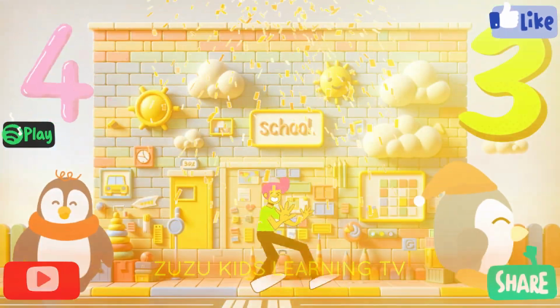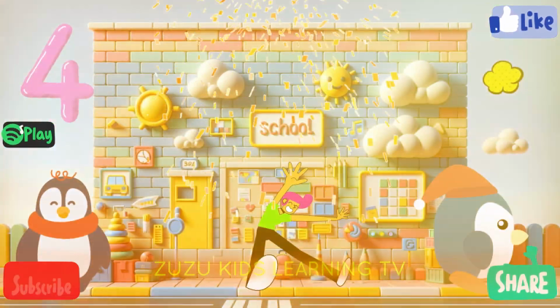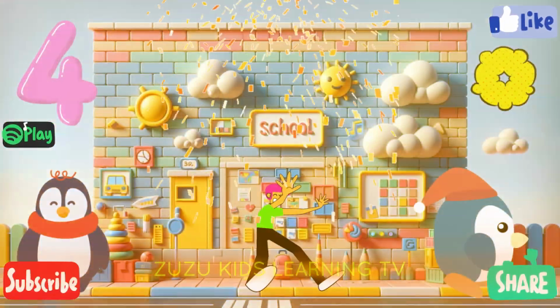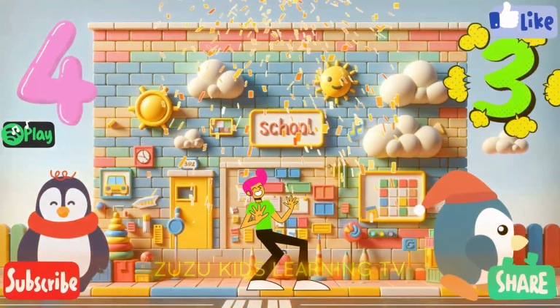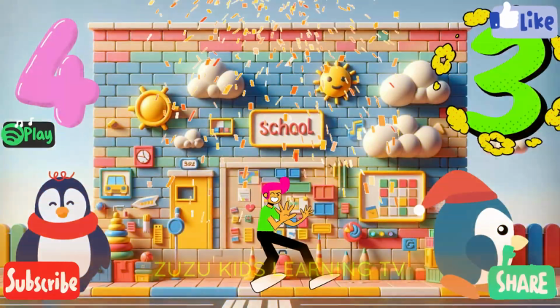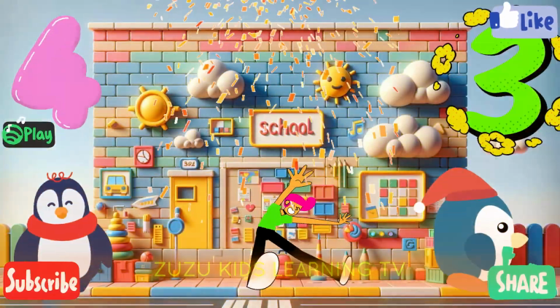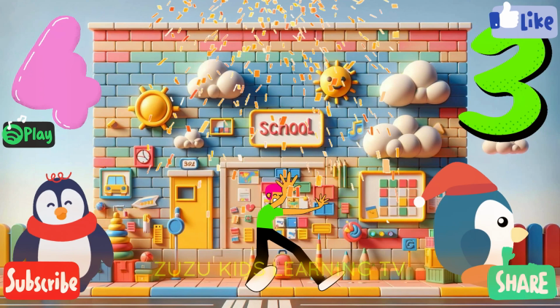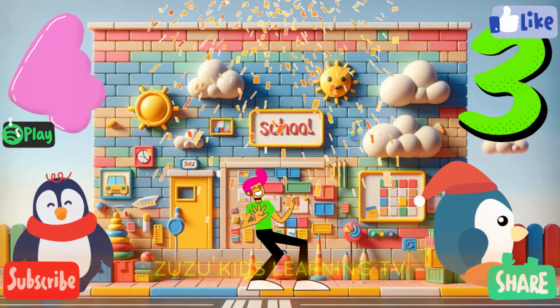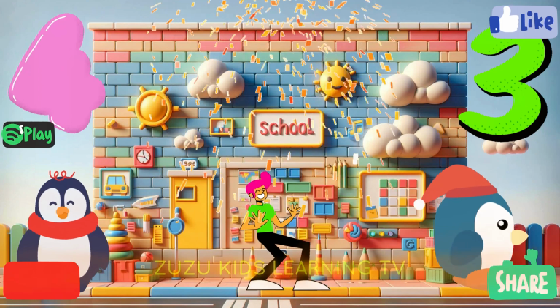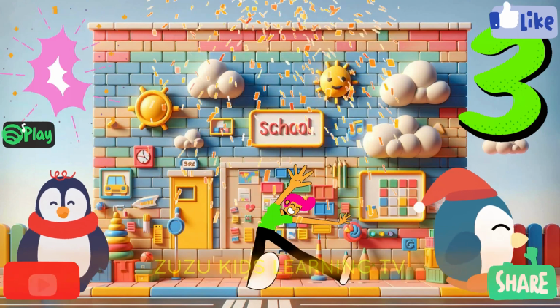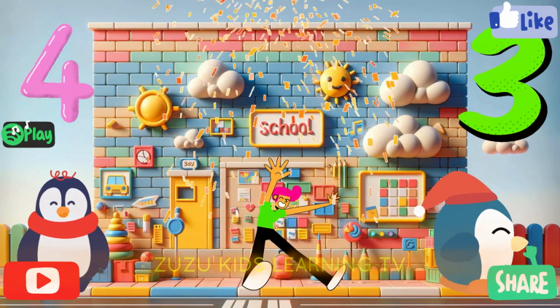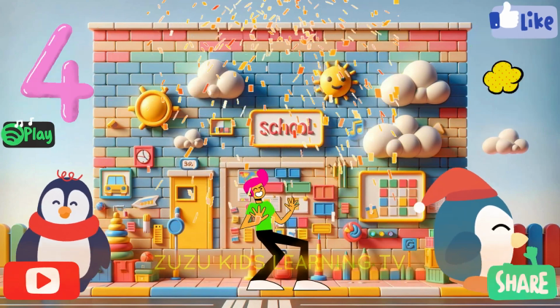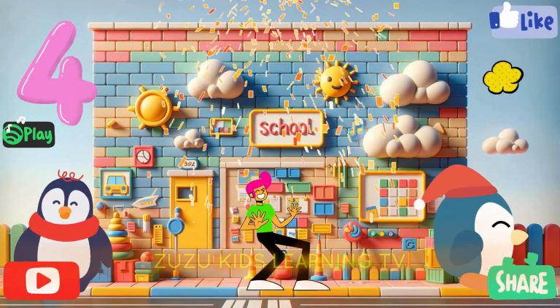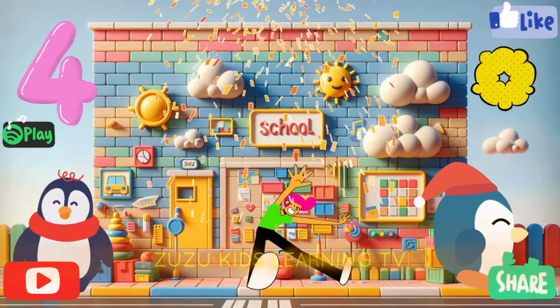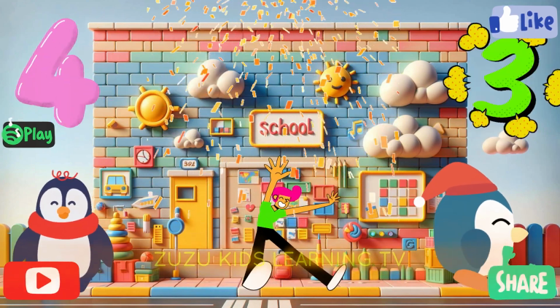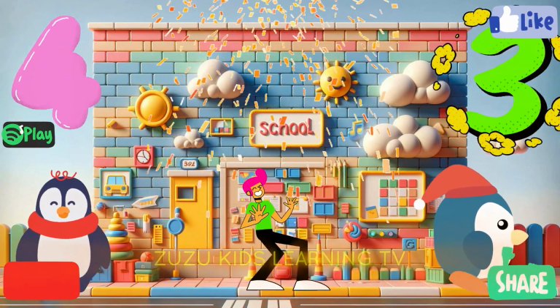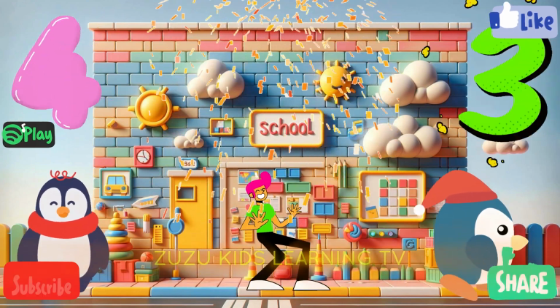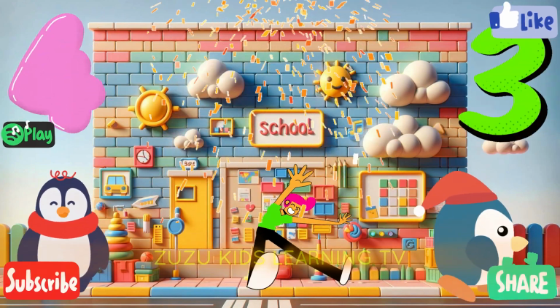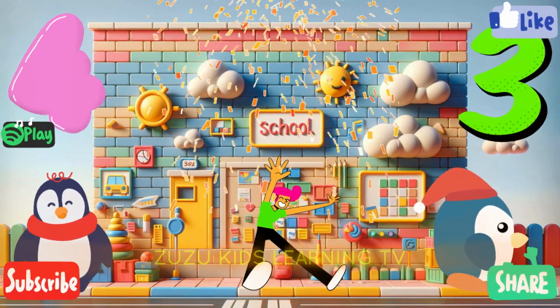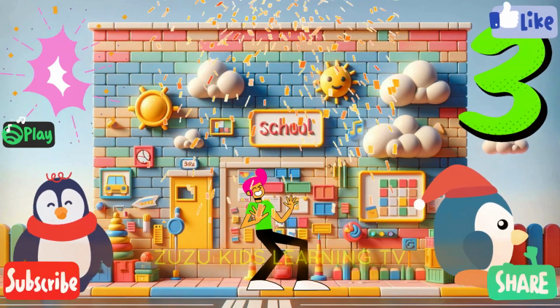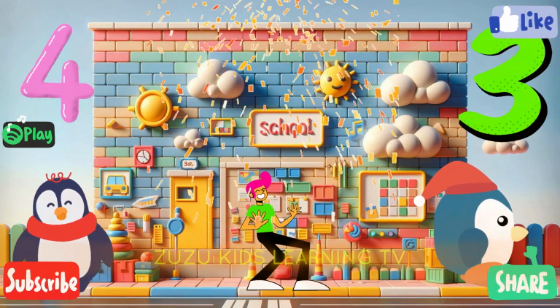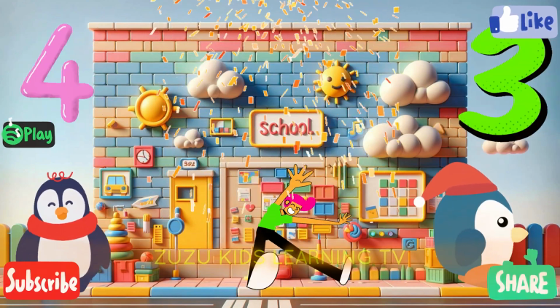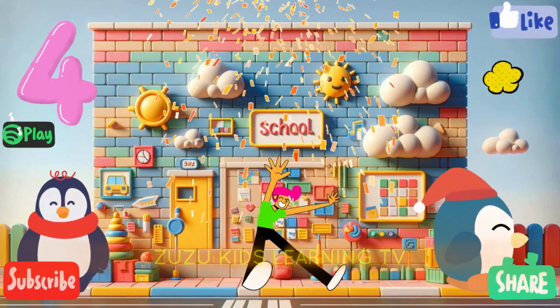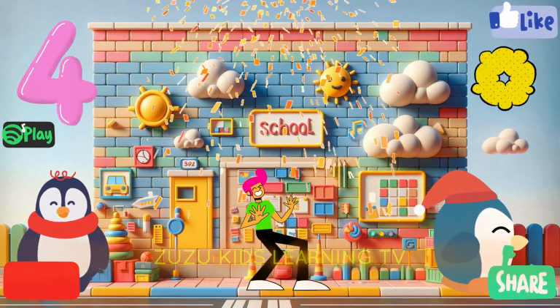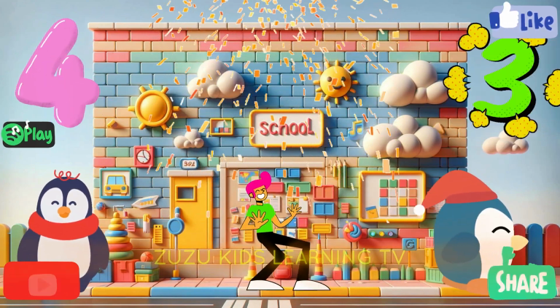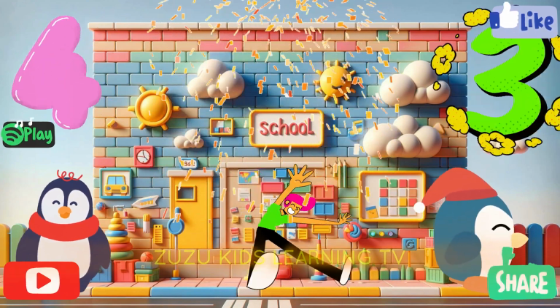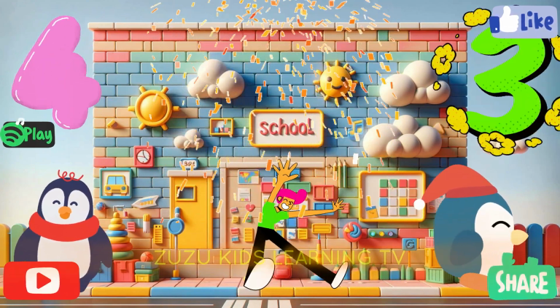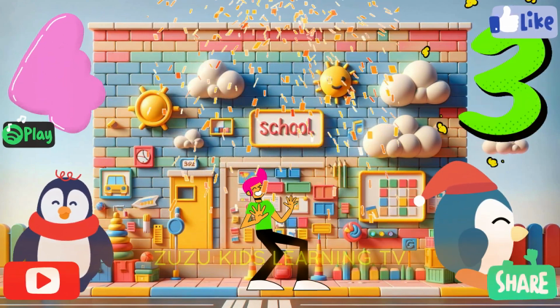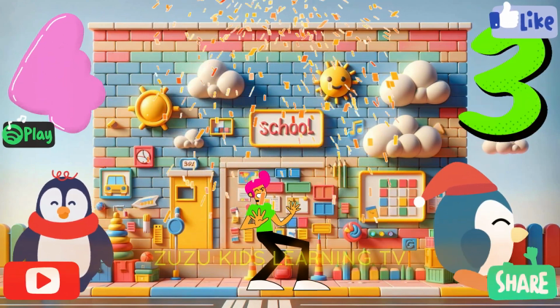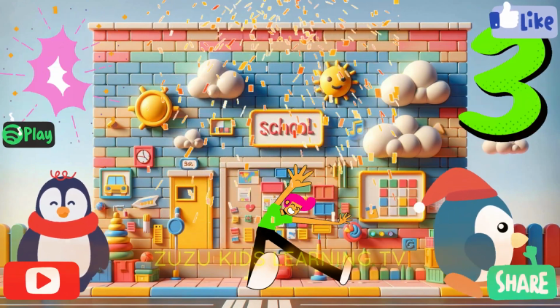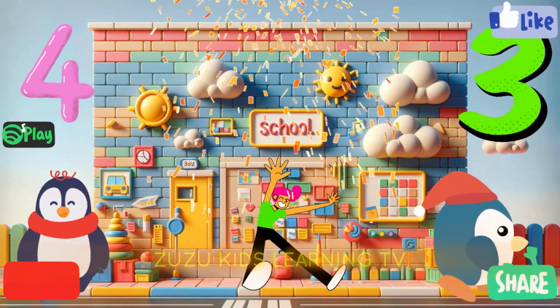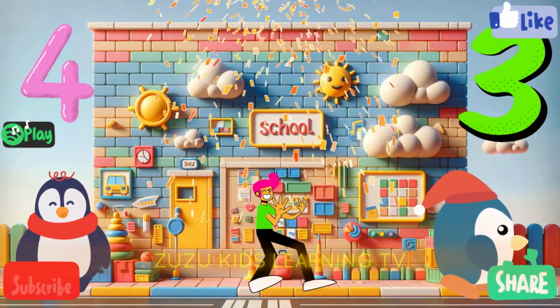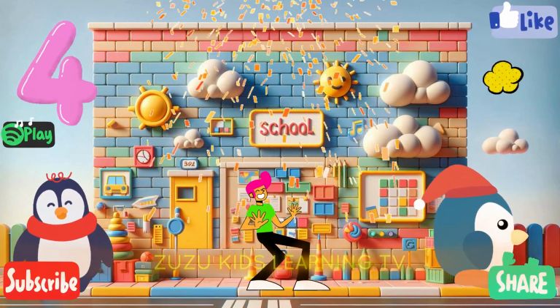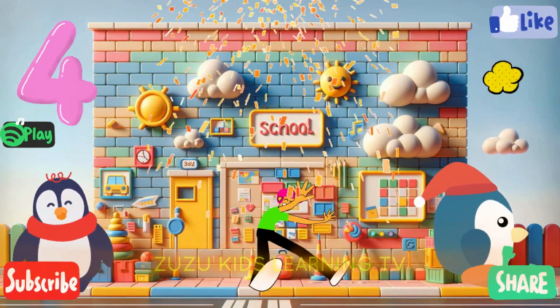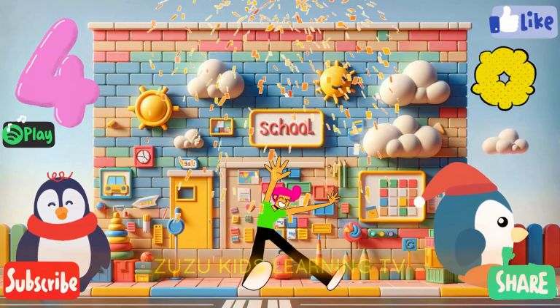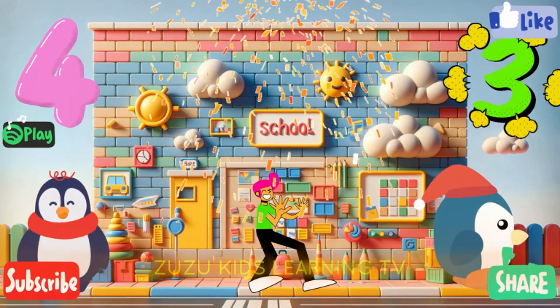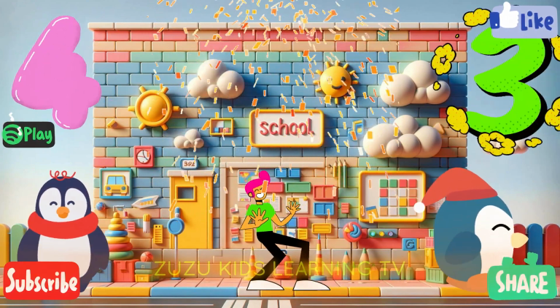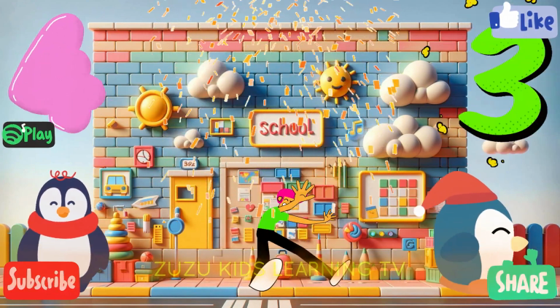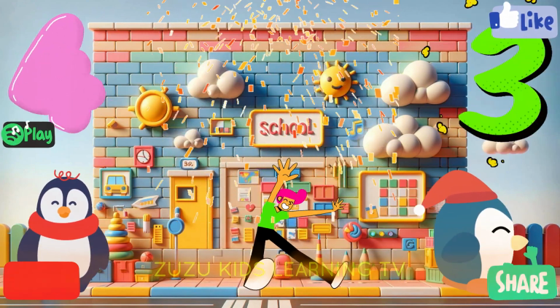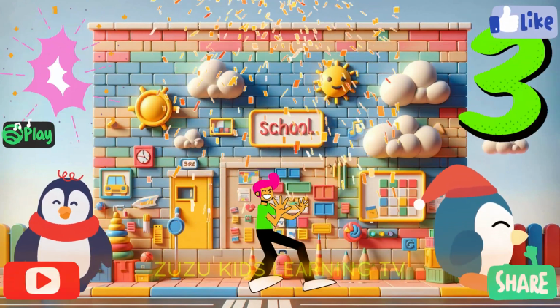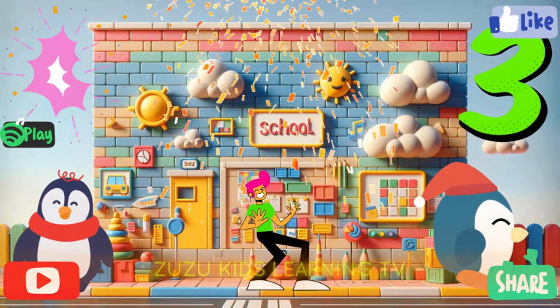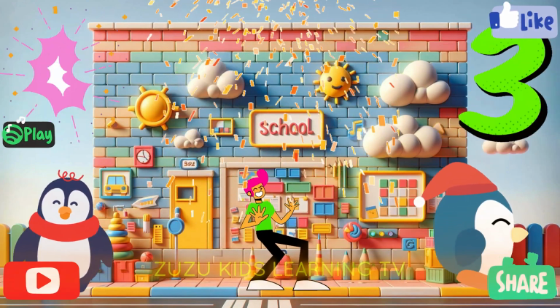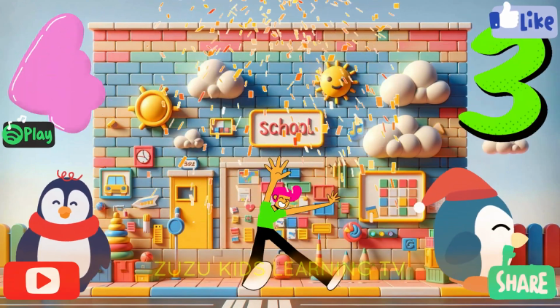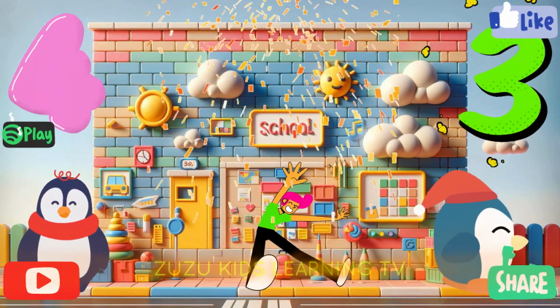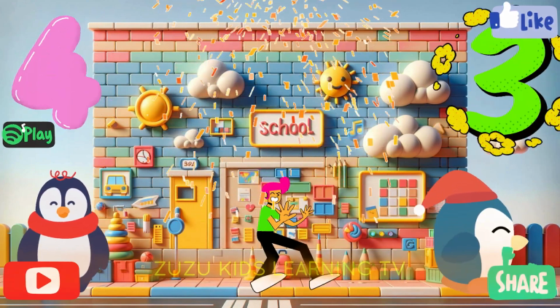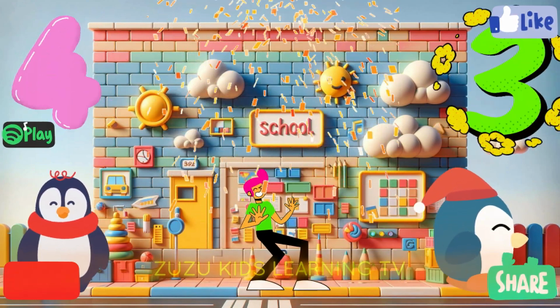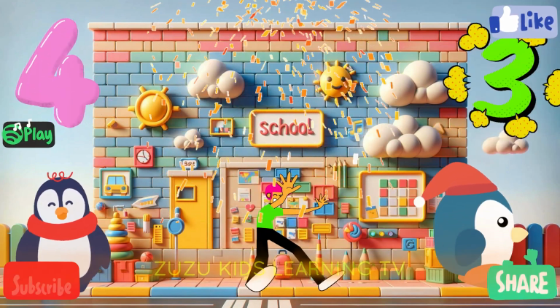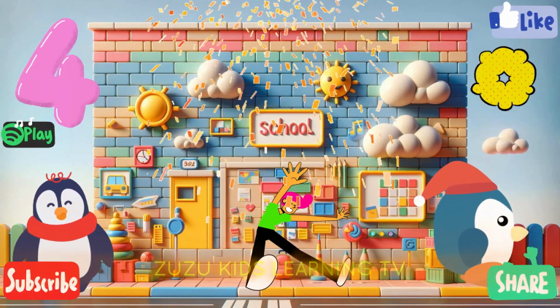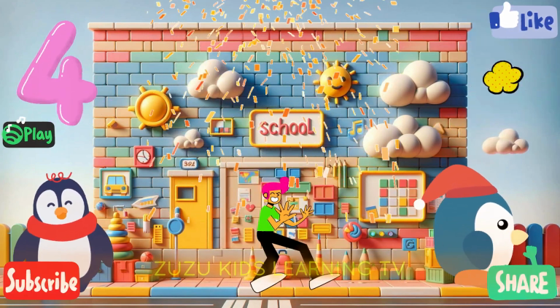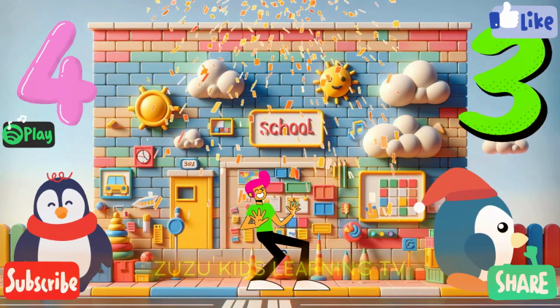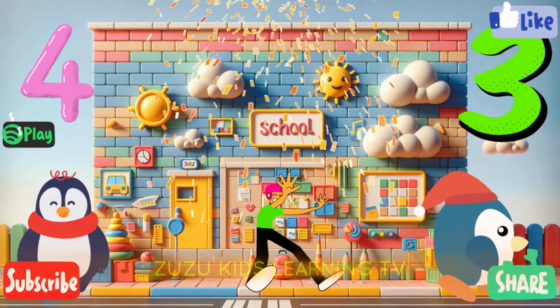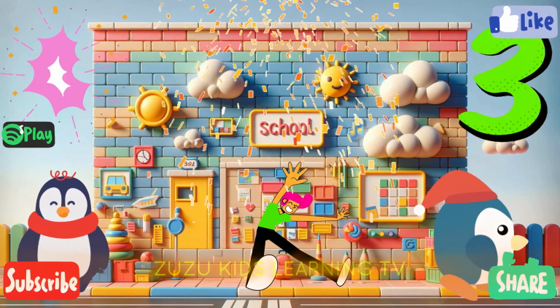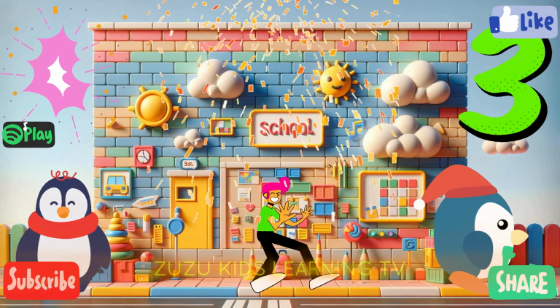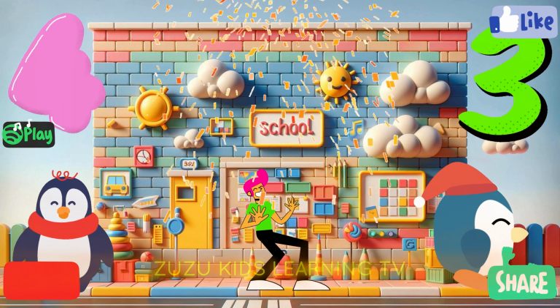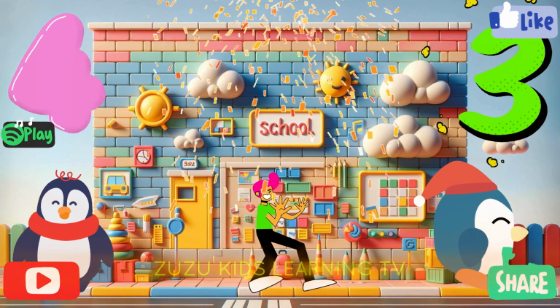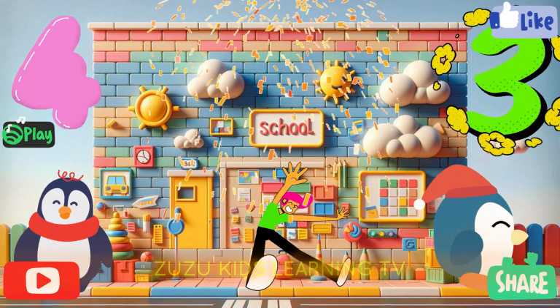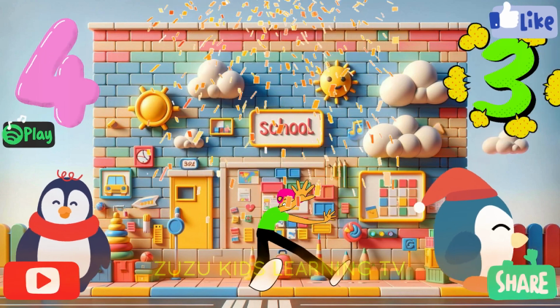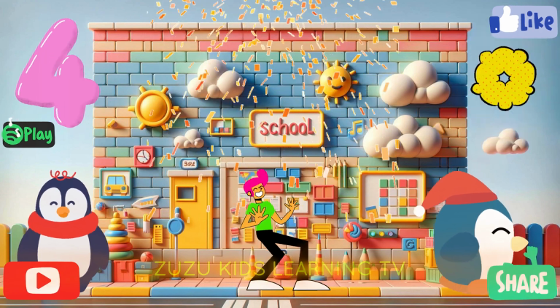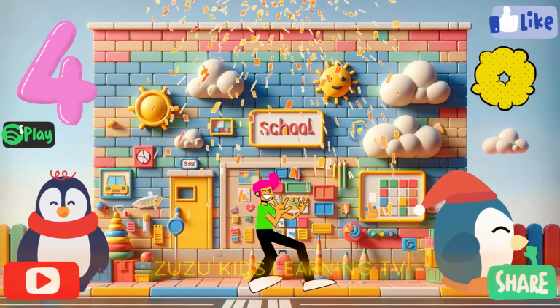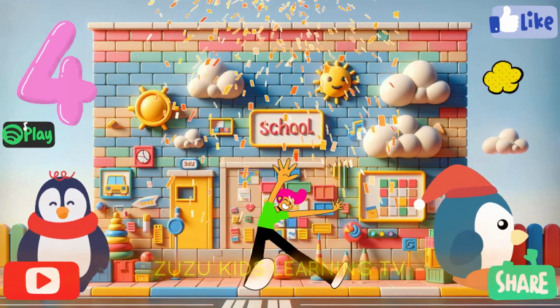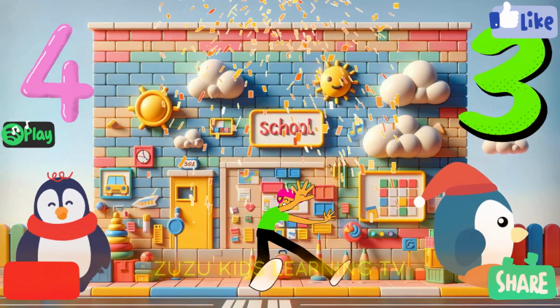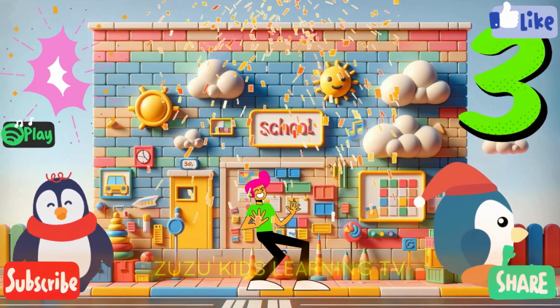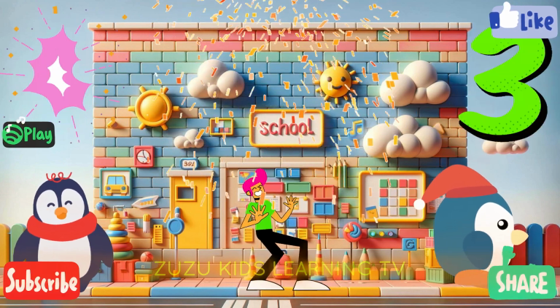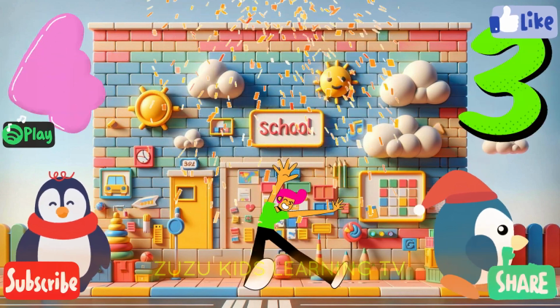Four, three, pa-pa-pa. Four, three, pa-pa-pa. Four, three, pa-pa-pa.